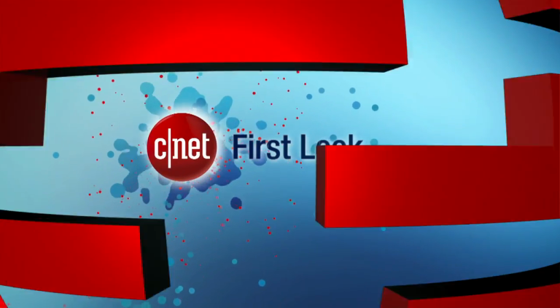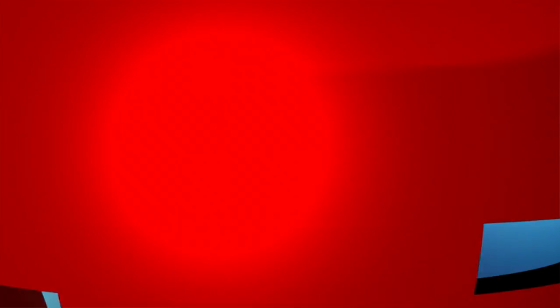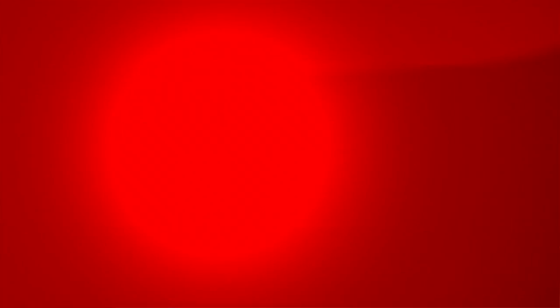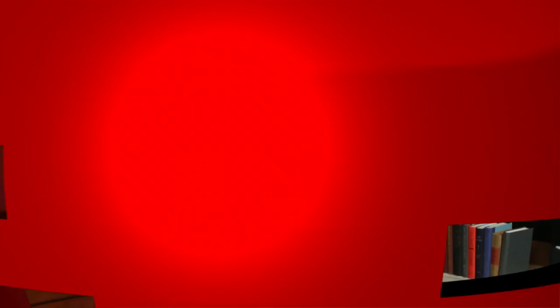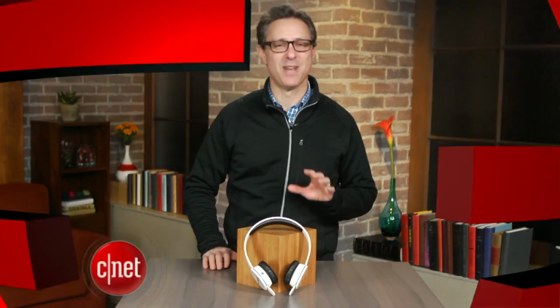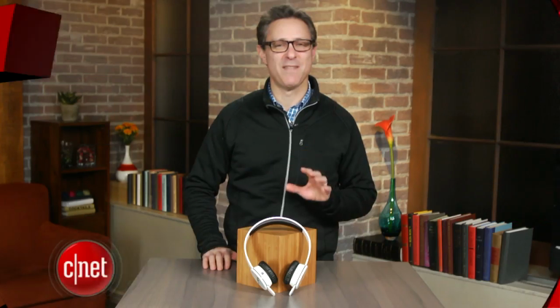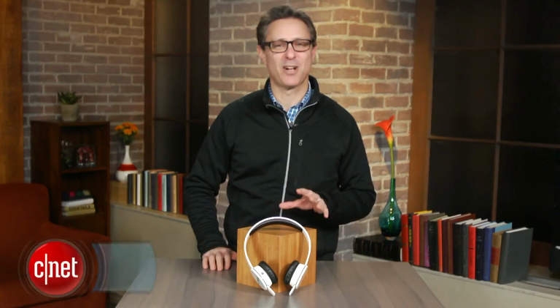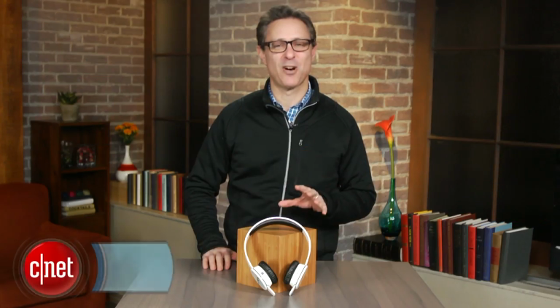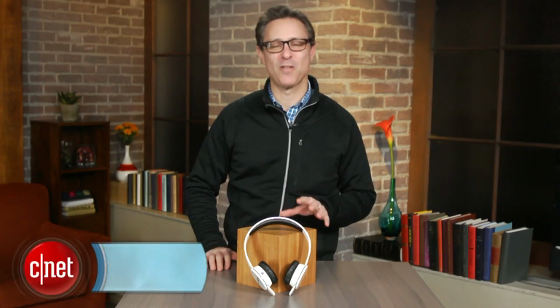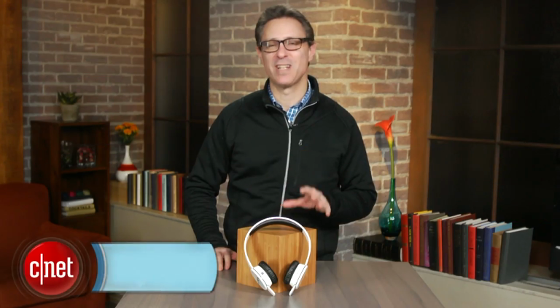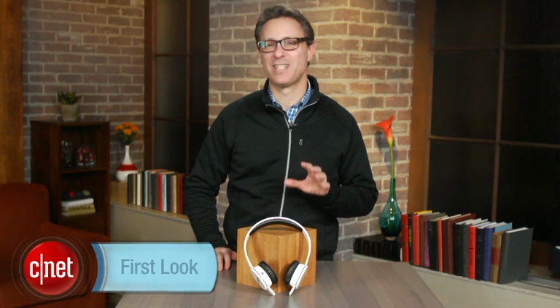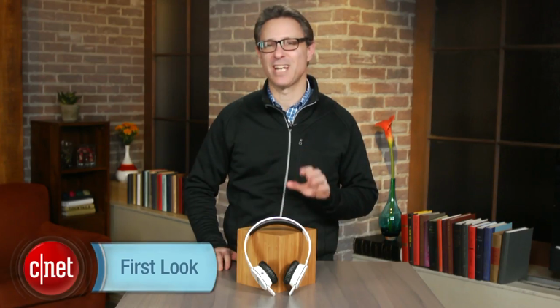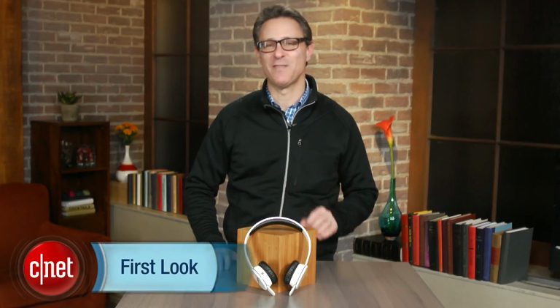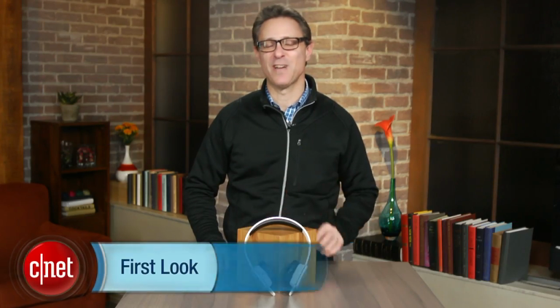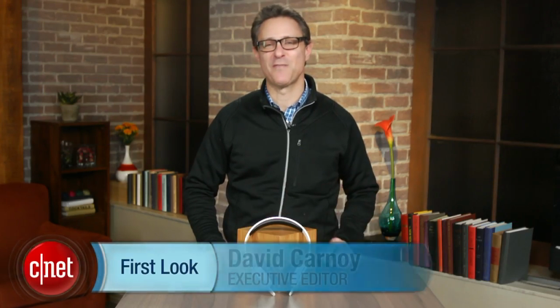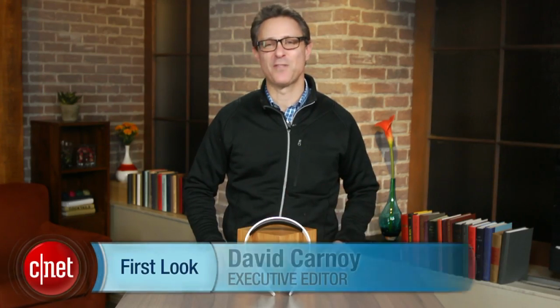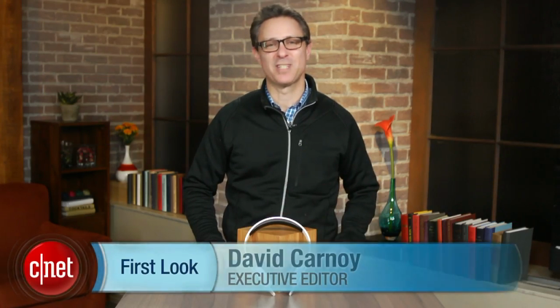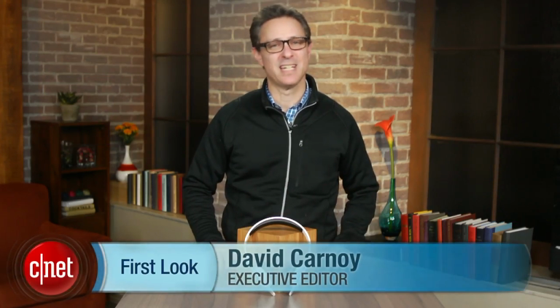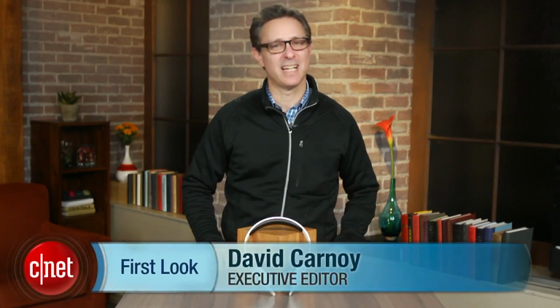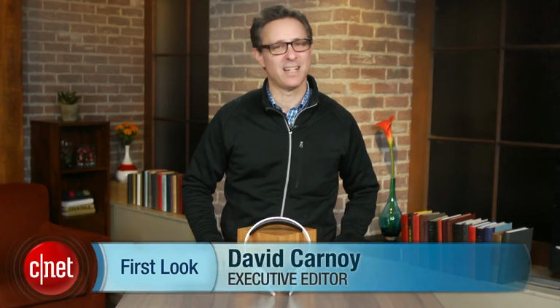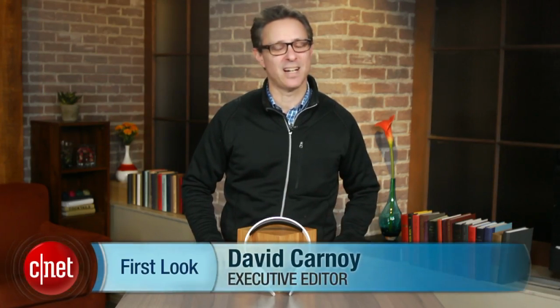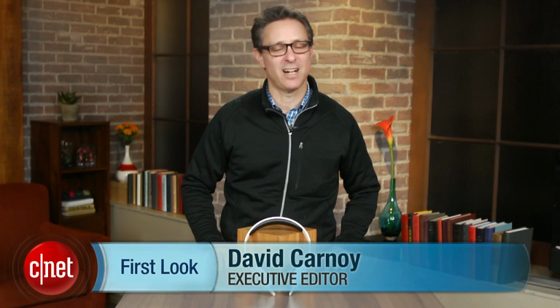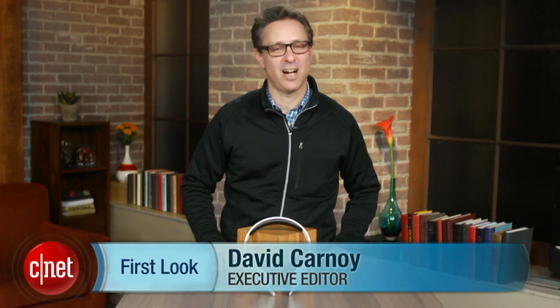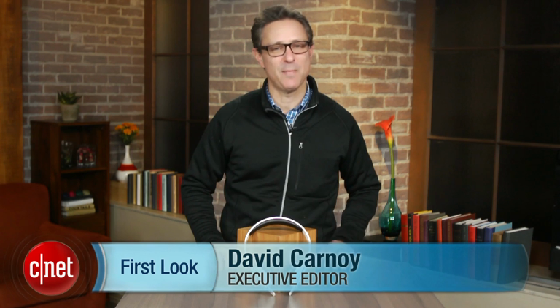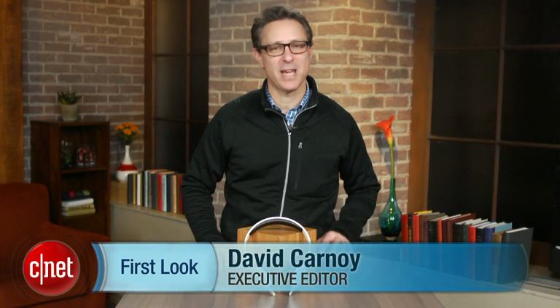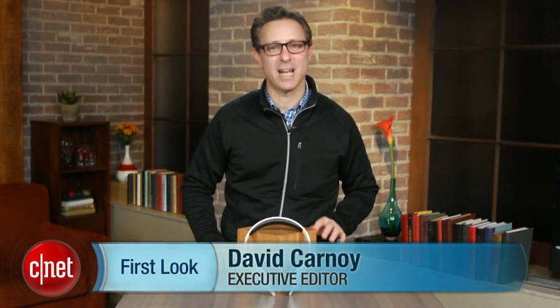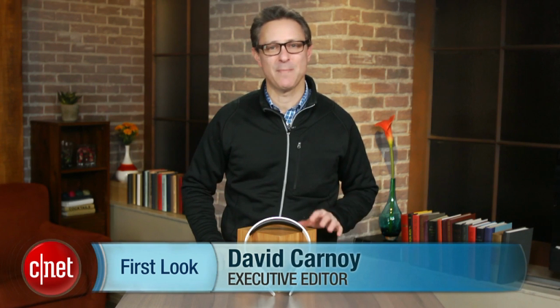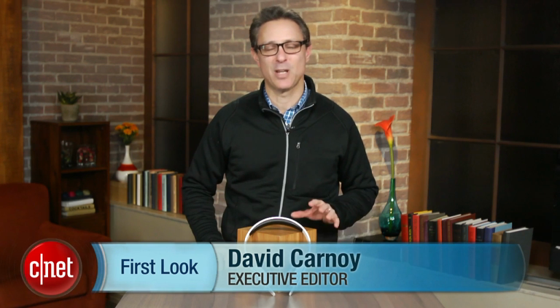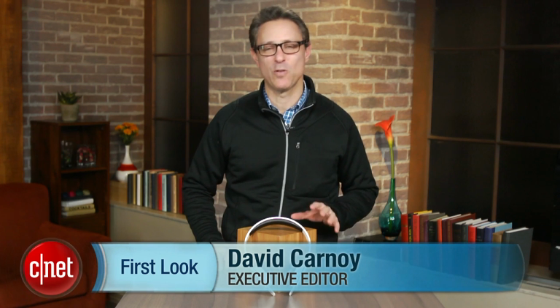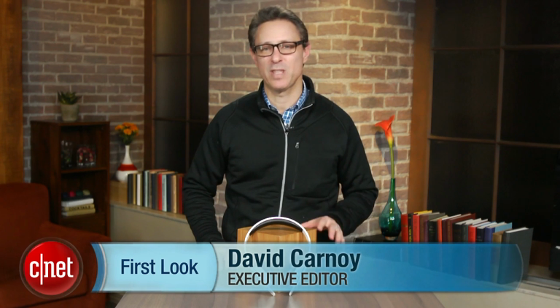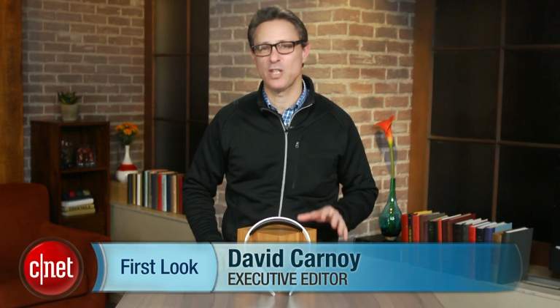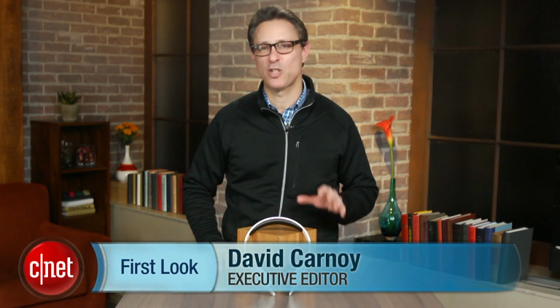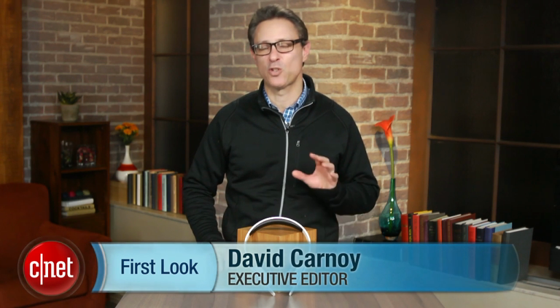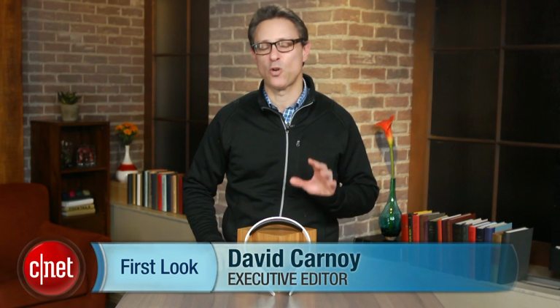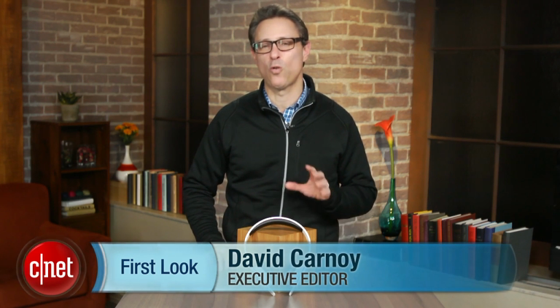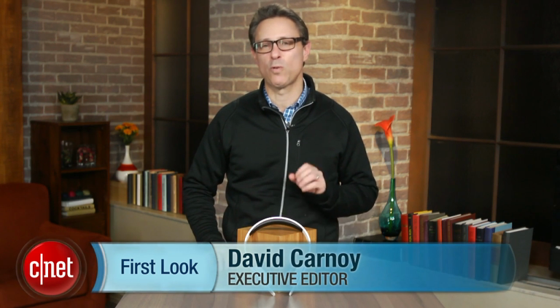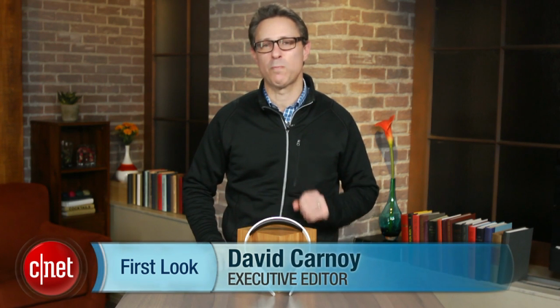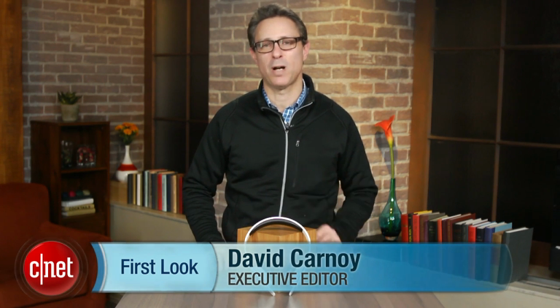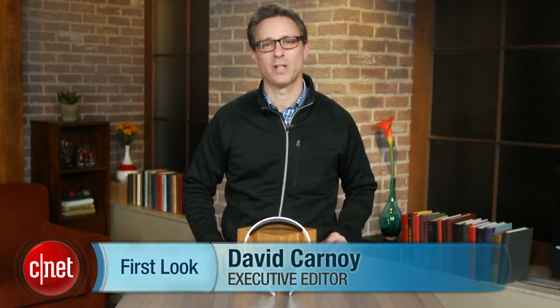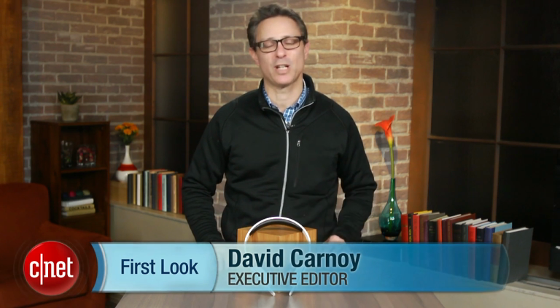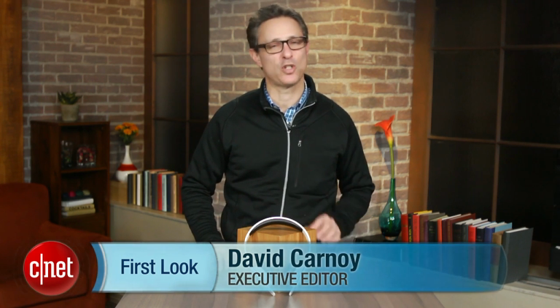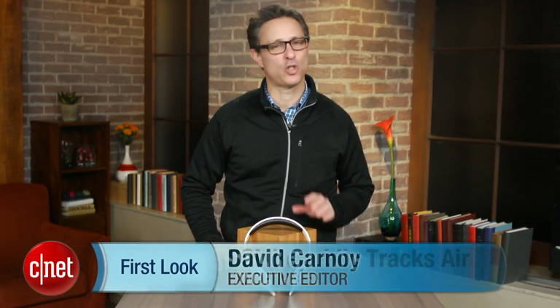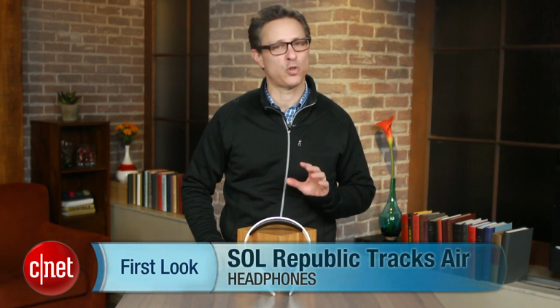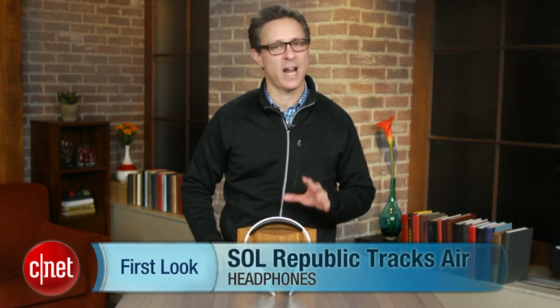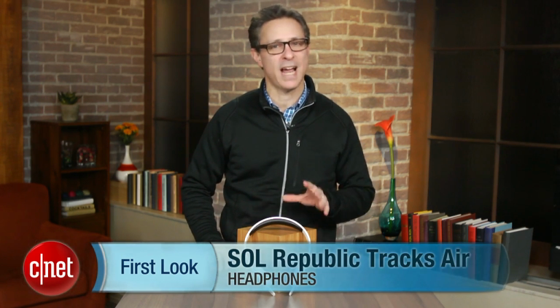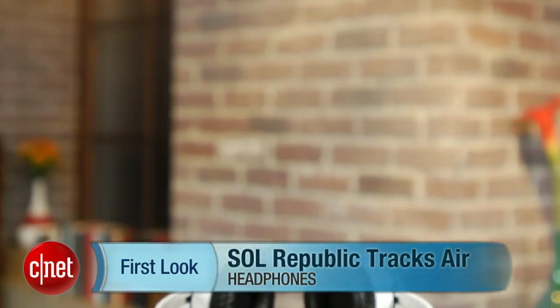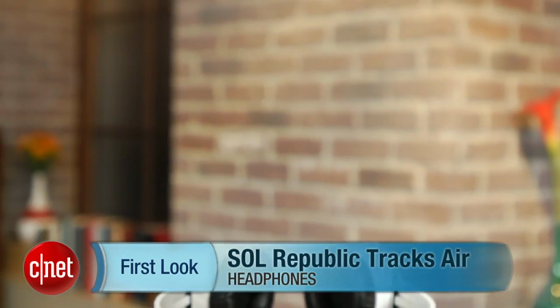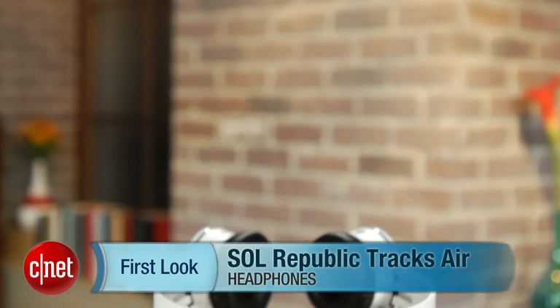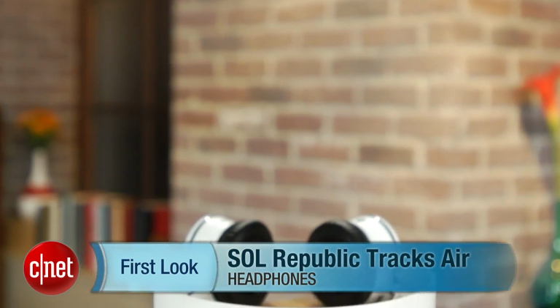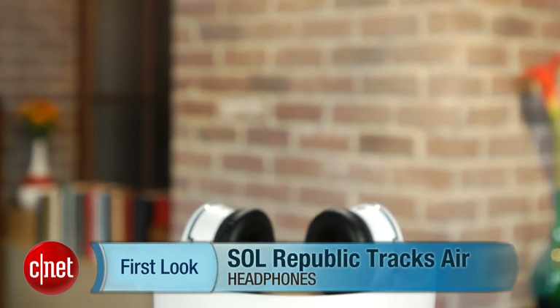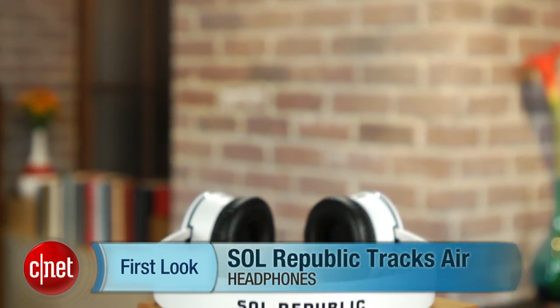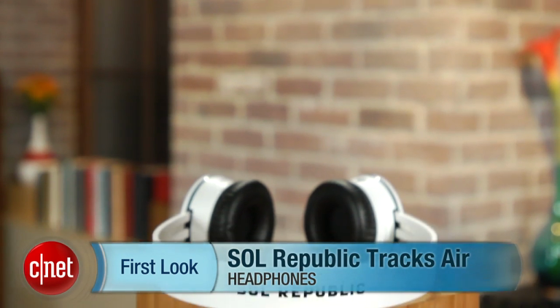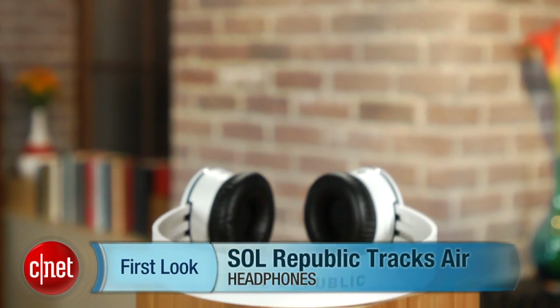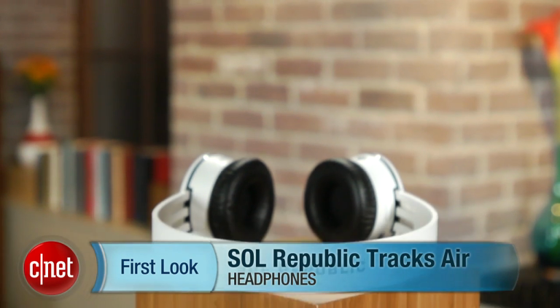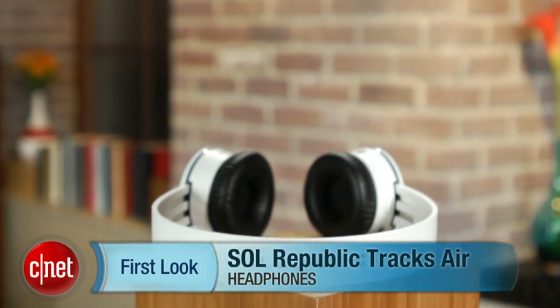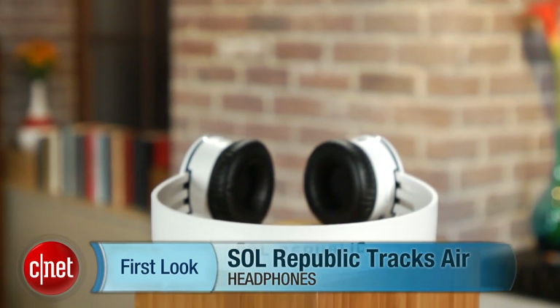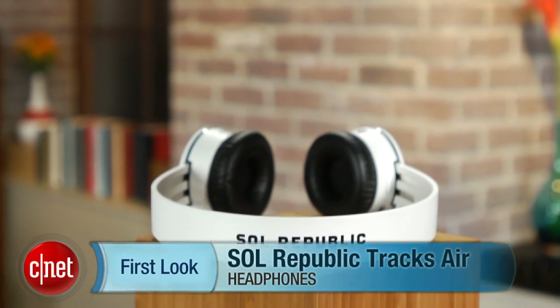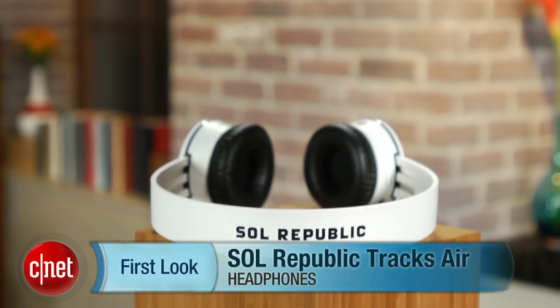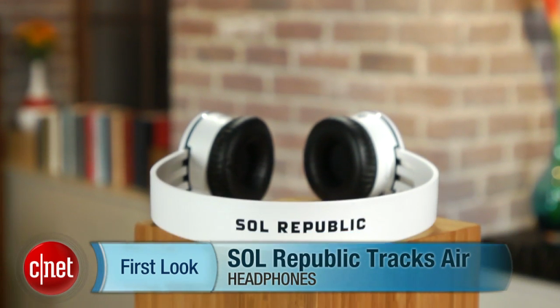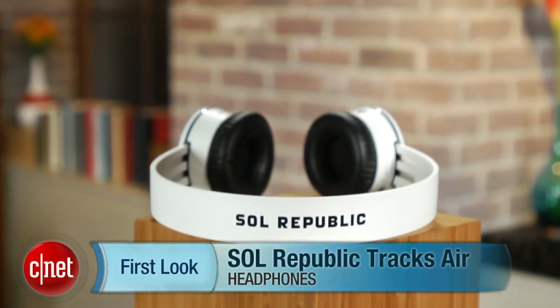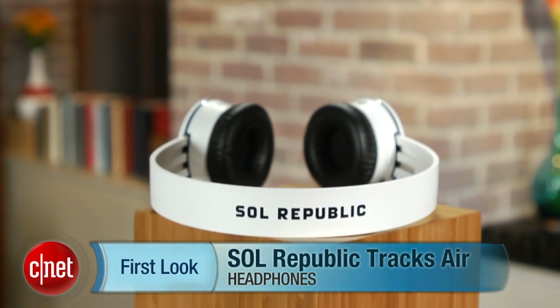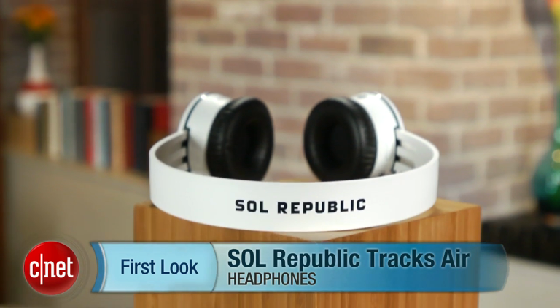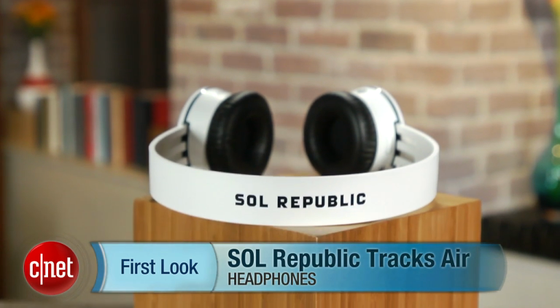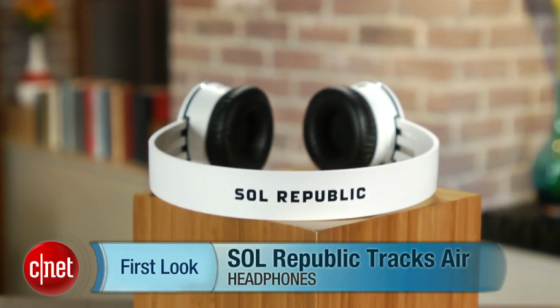I'm David Carnoy, Executive Editor for CNET.com, and I'm here with the Sol Republic Trax Air wireless headphones.